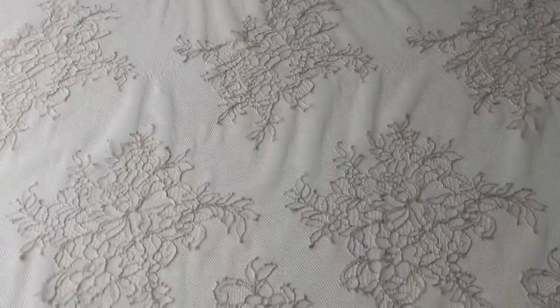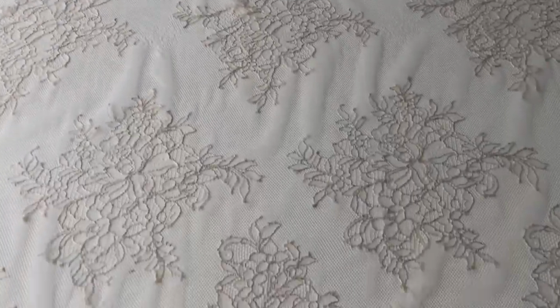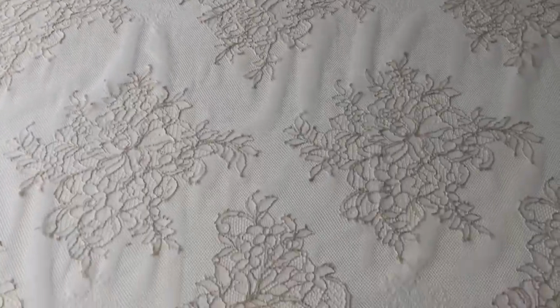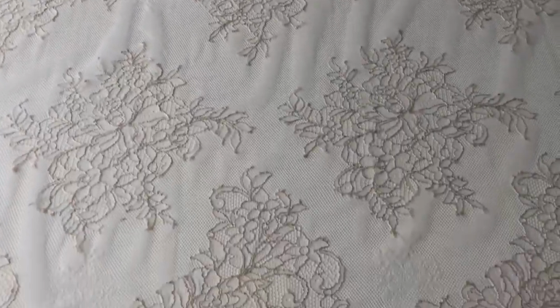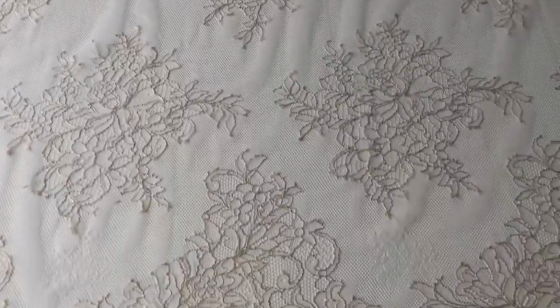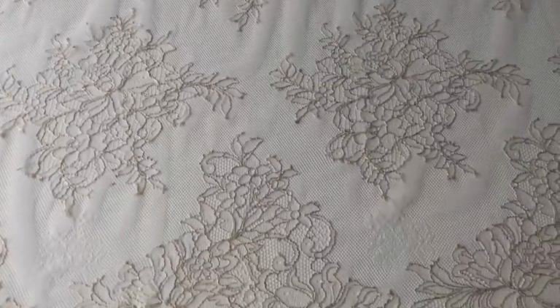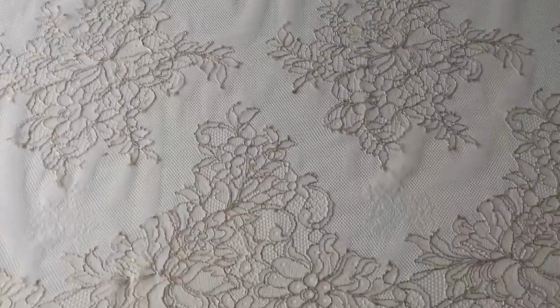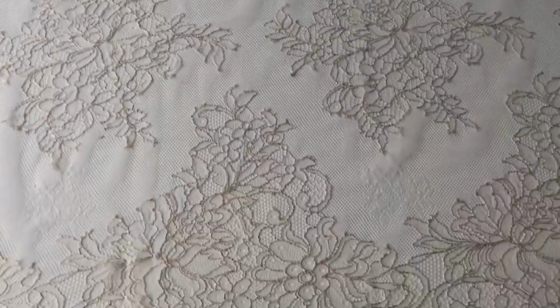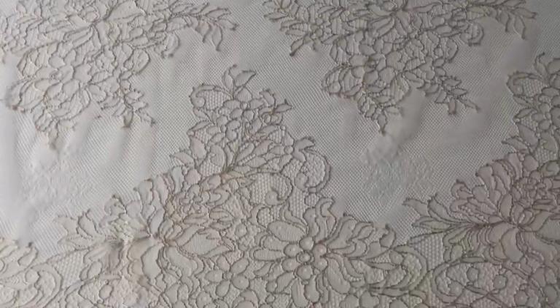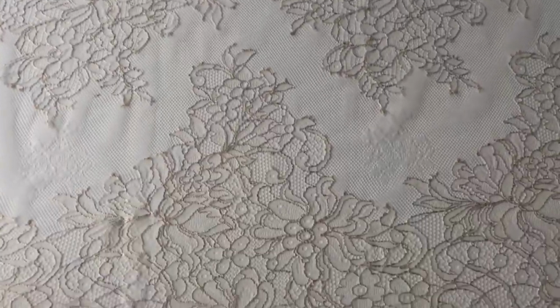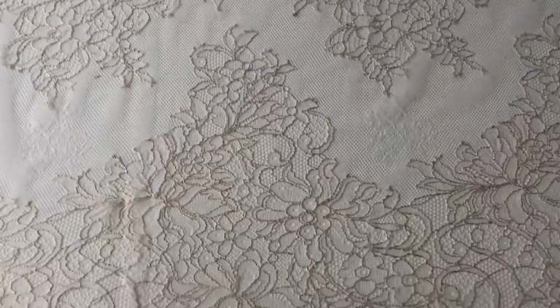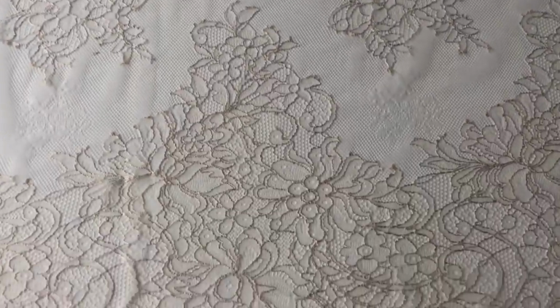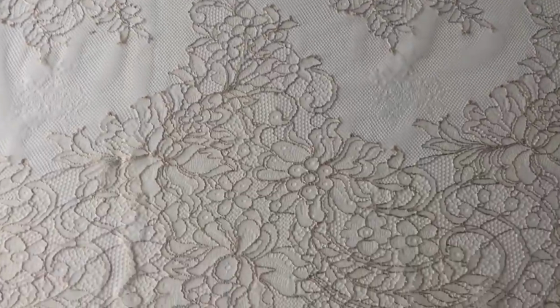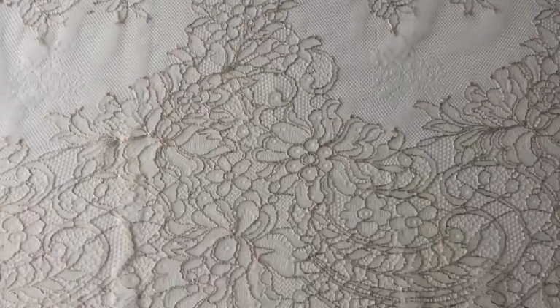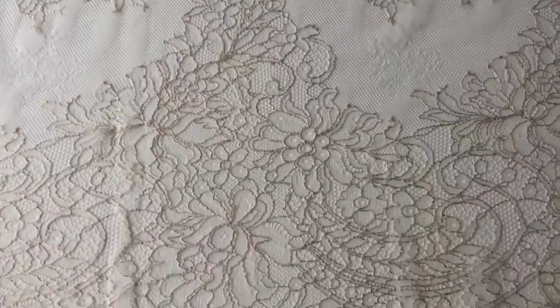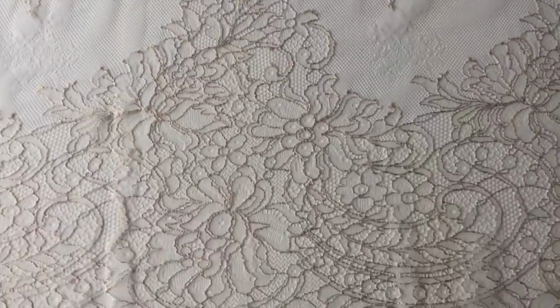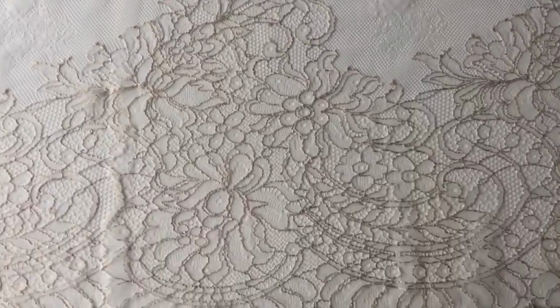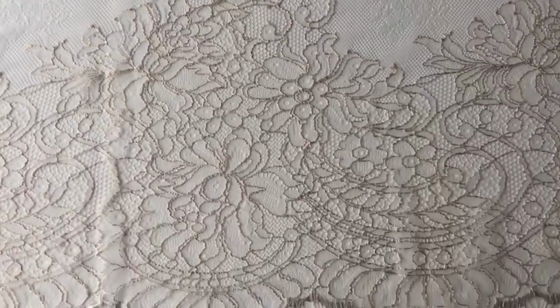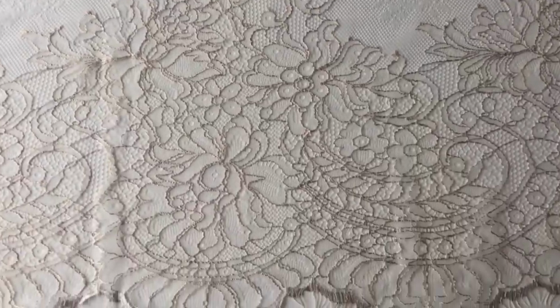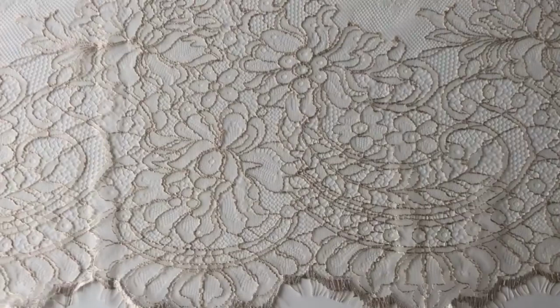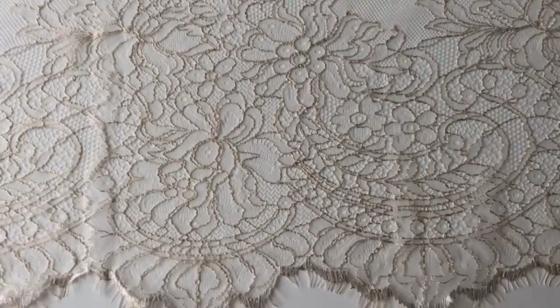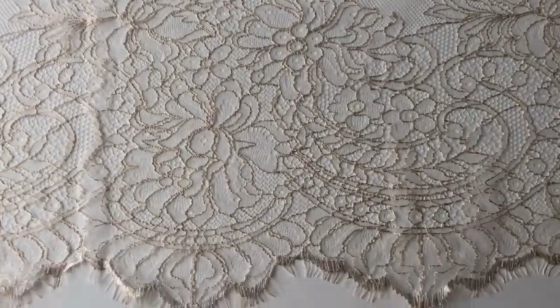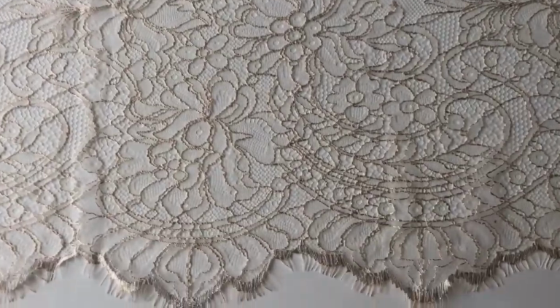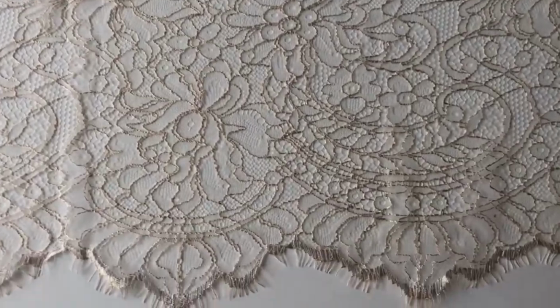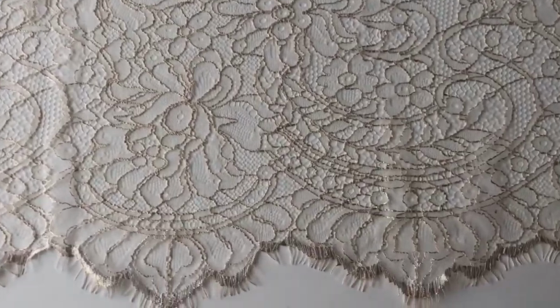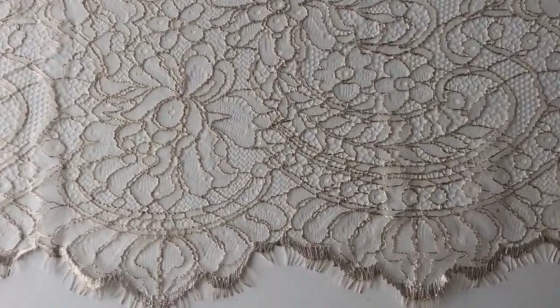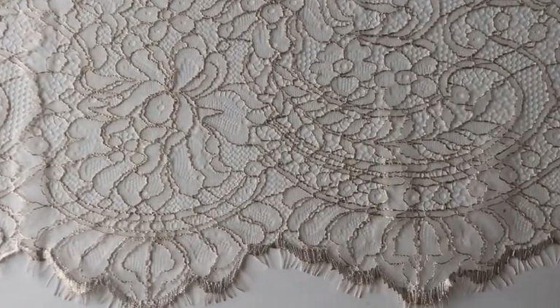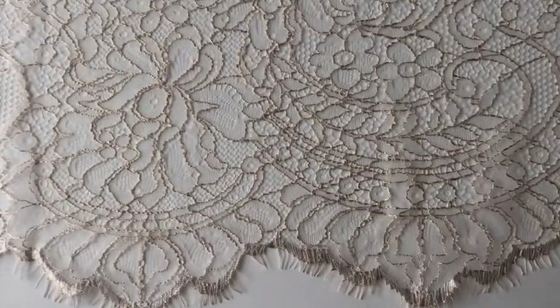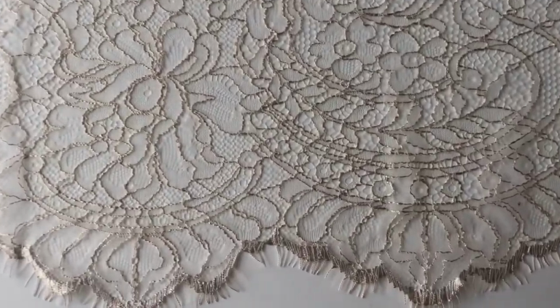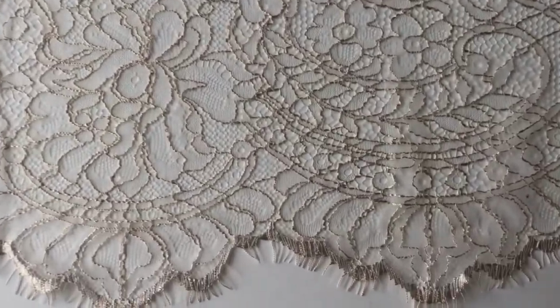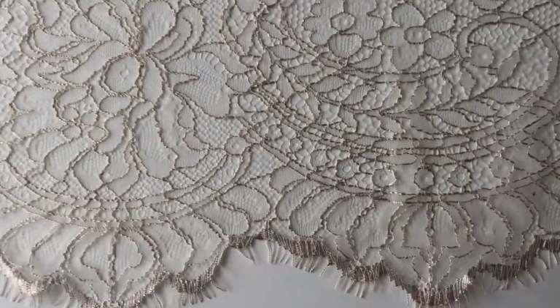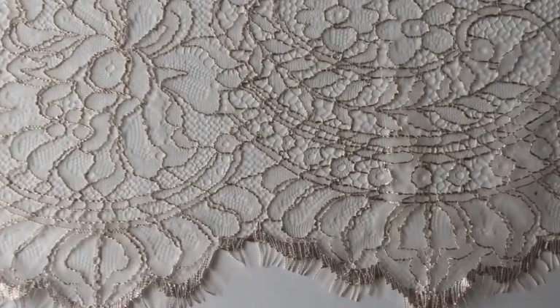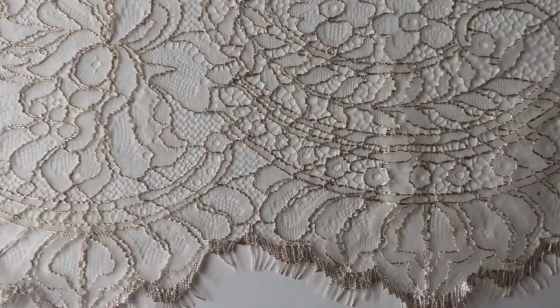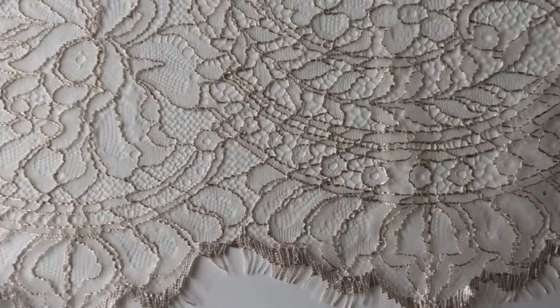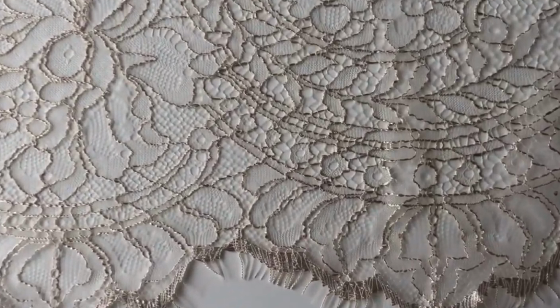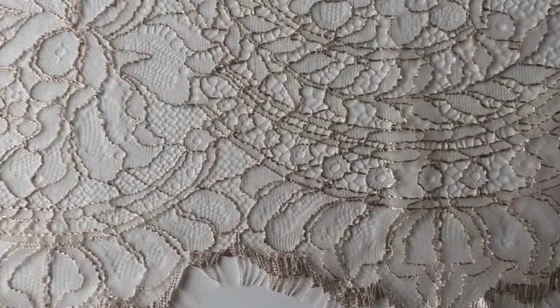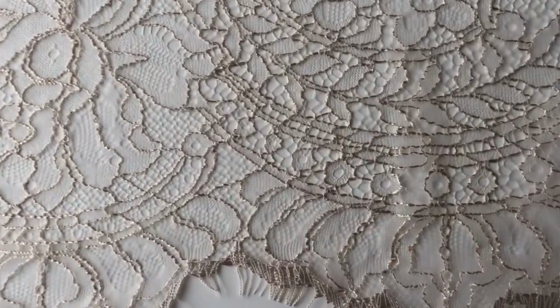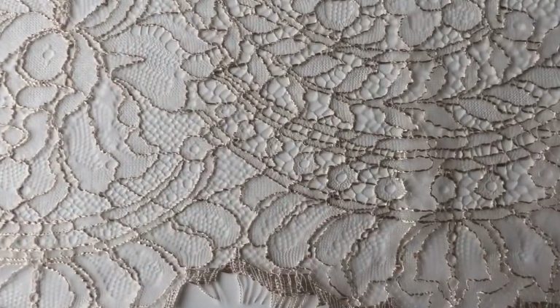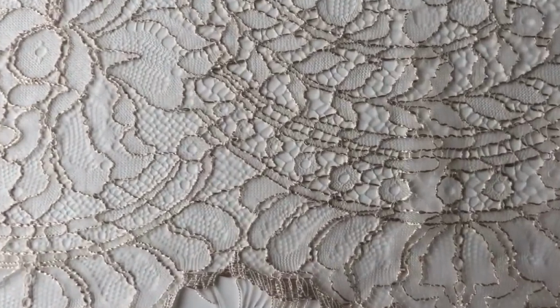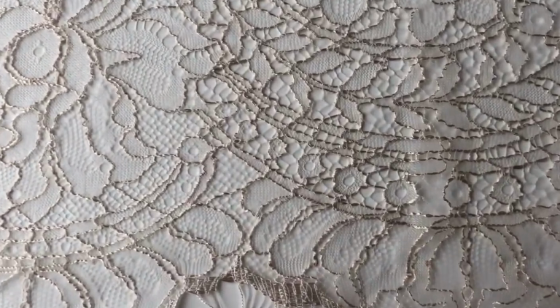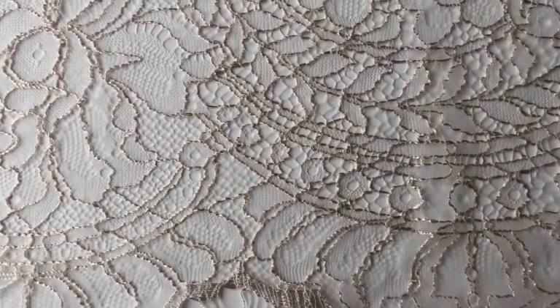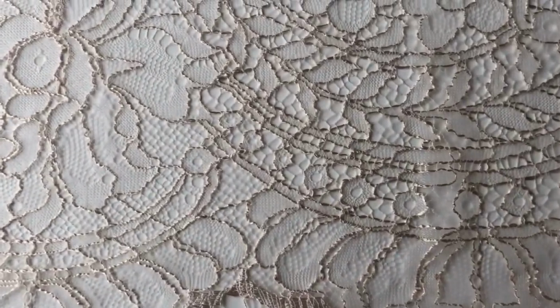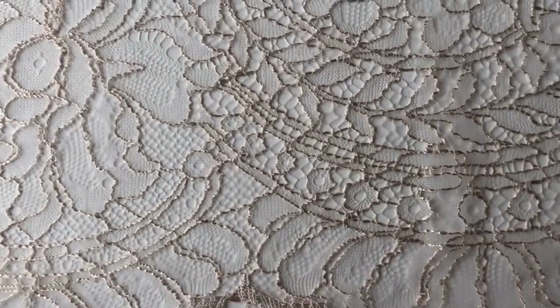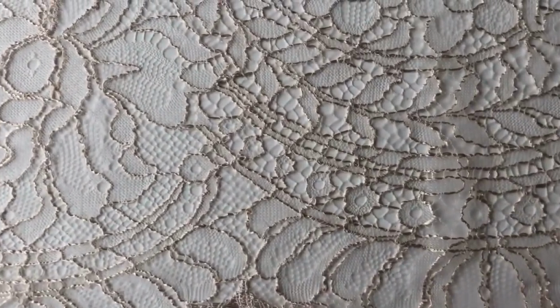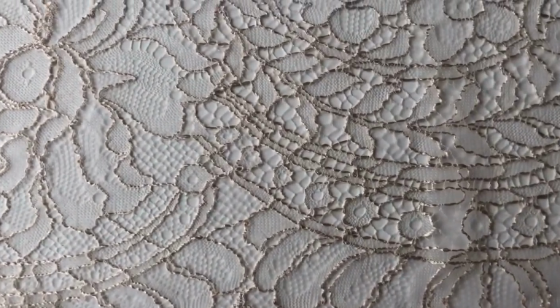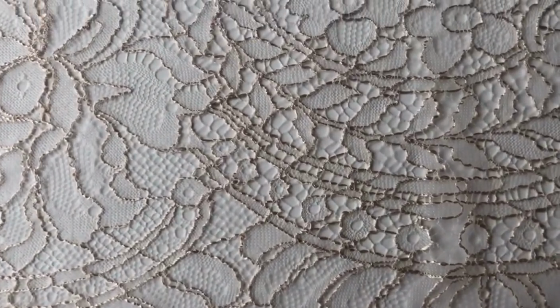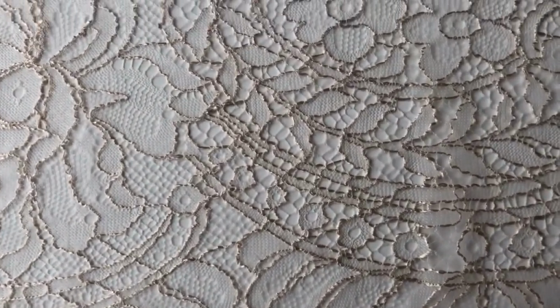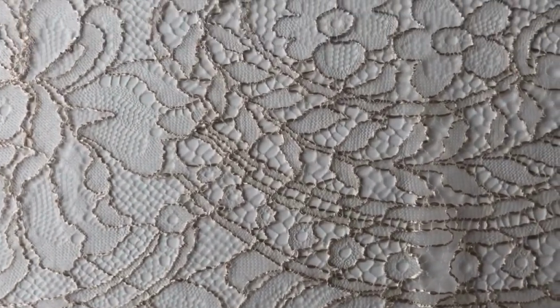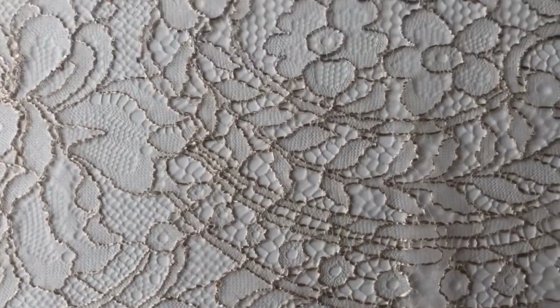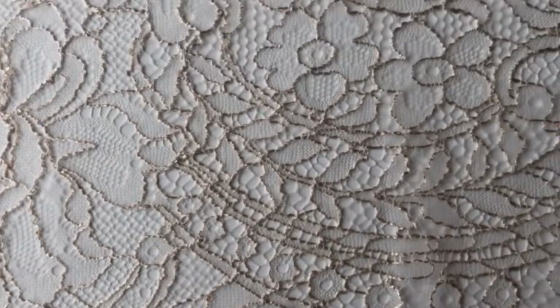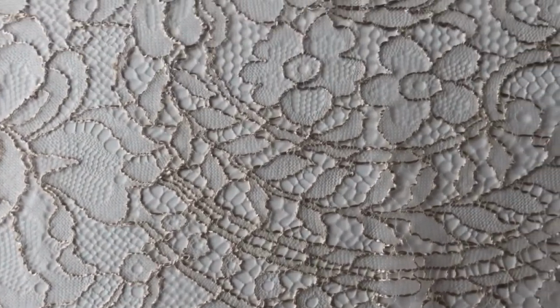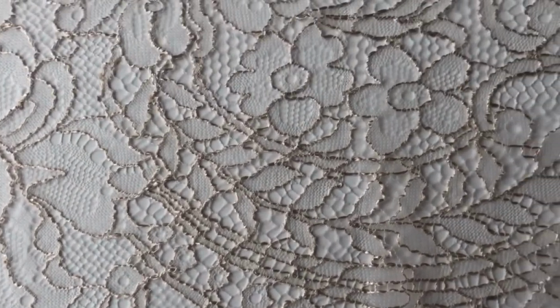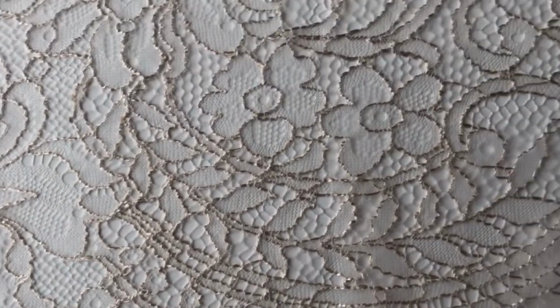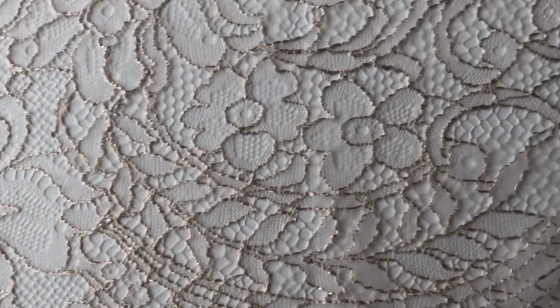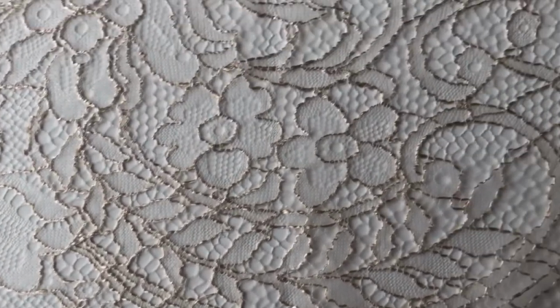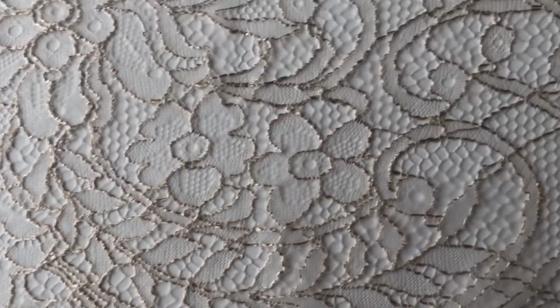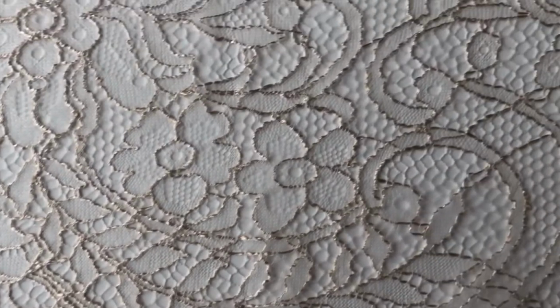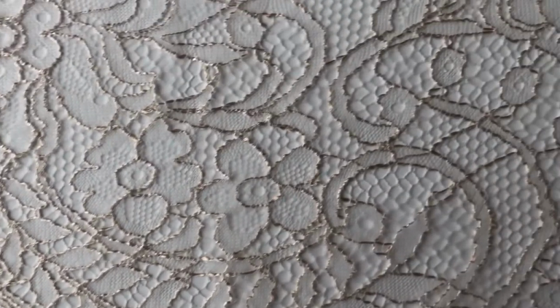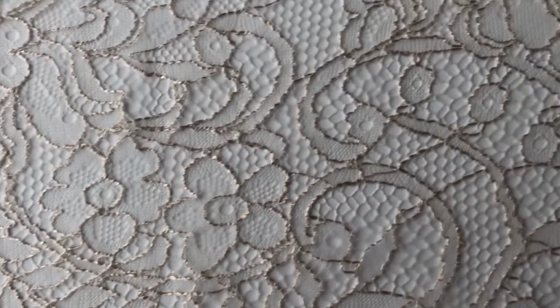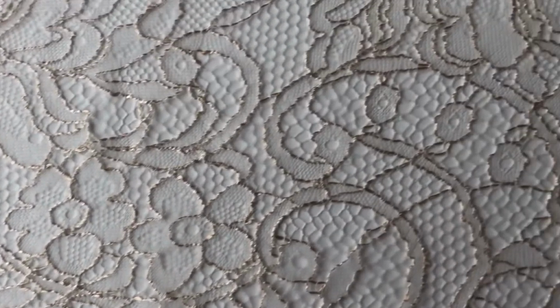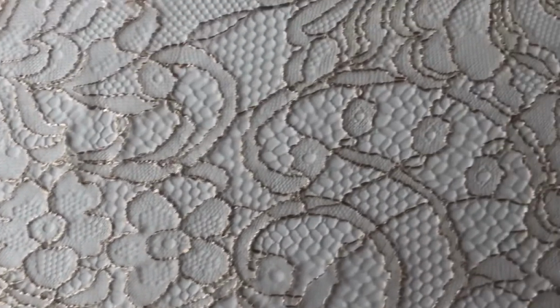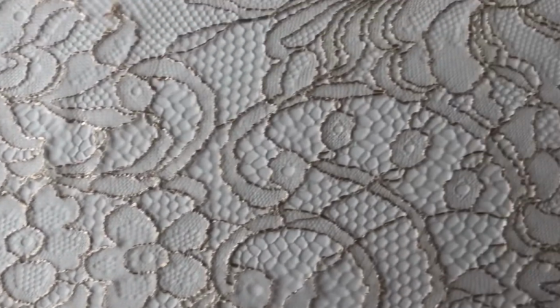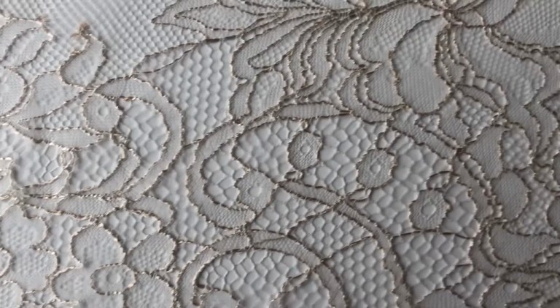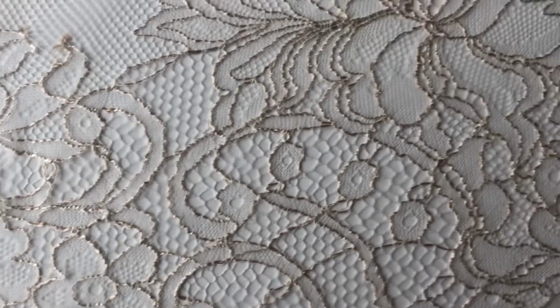It's available from stock and without minimum quantity. It's absolutely beautiful and it's called Coralie.